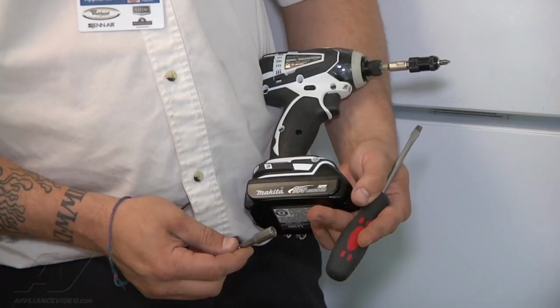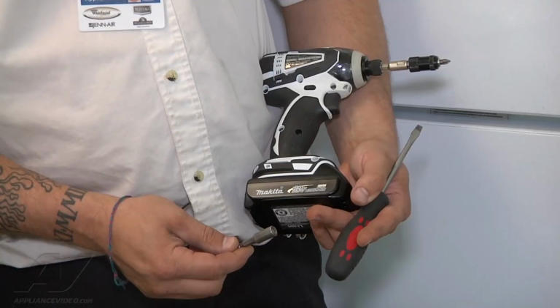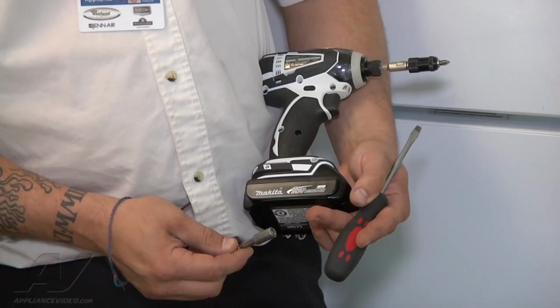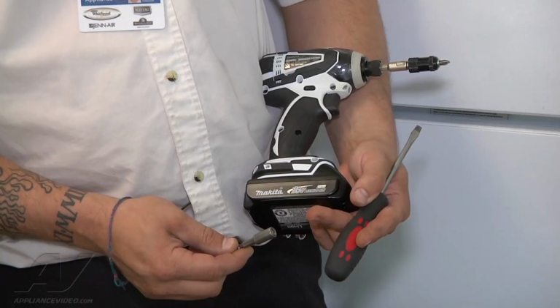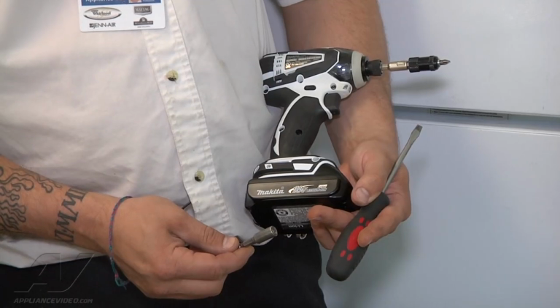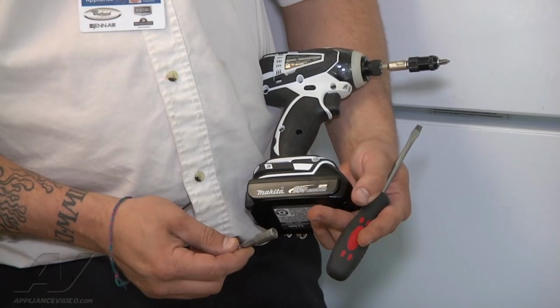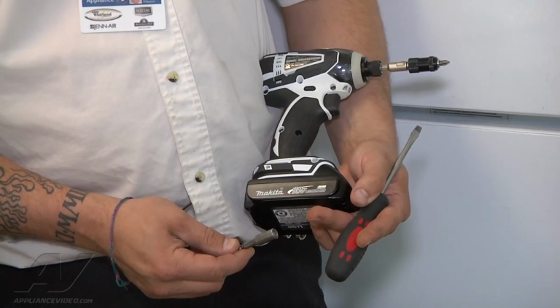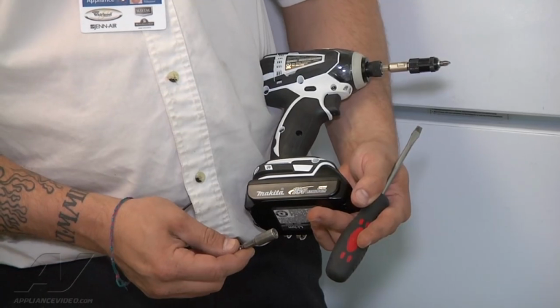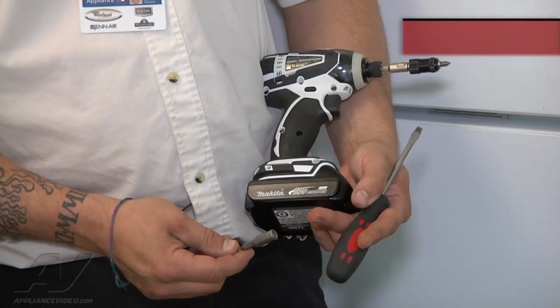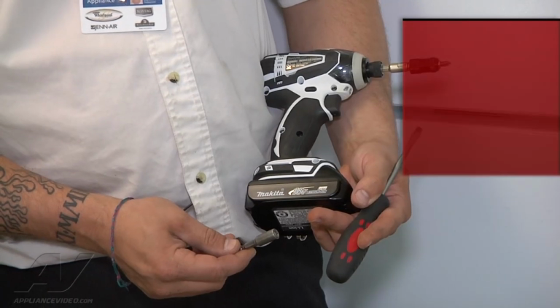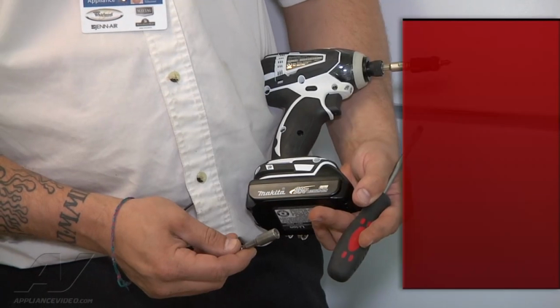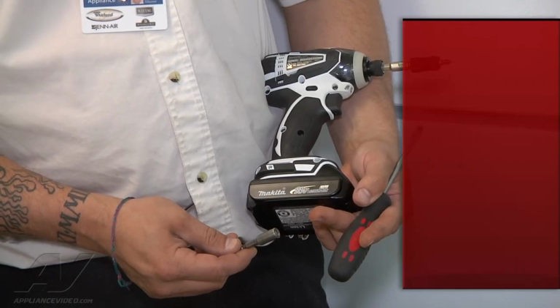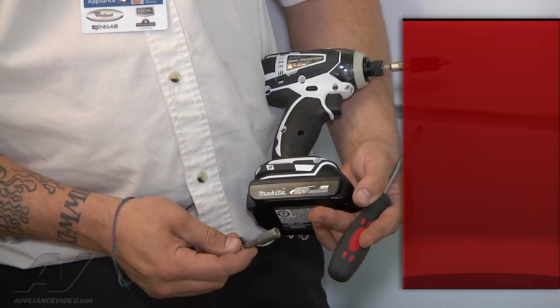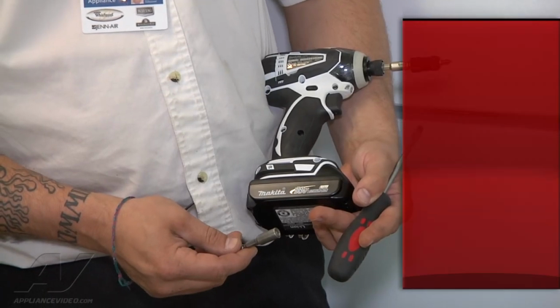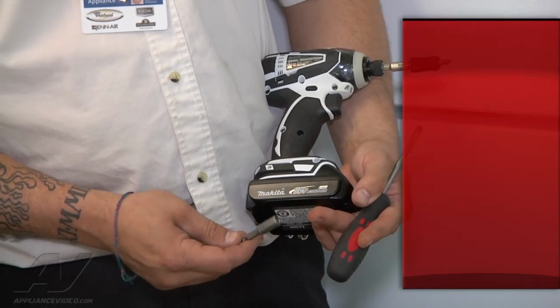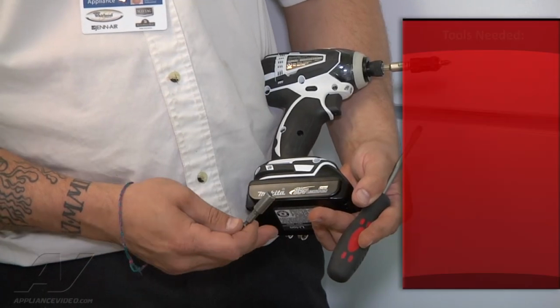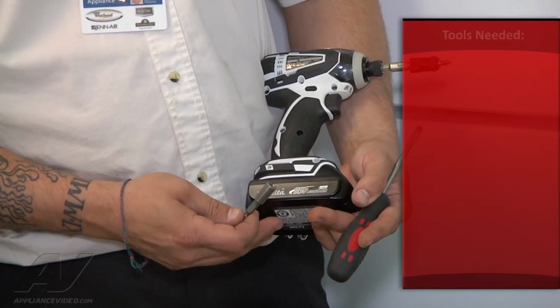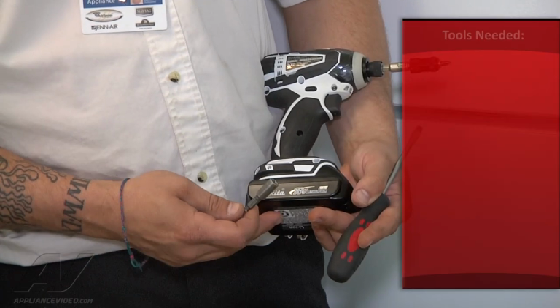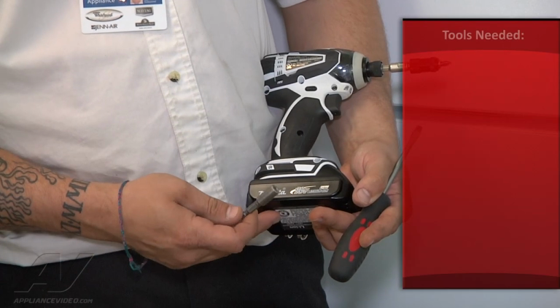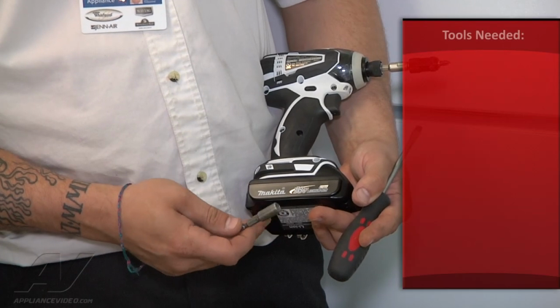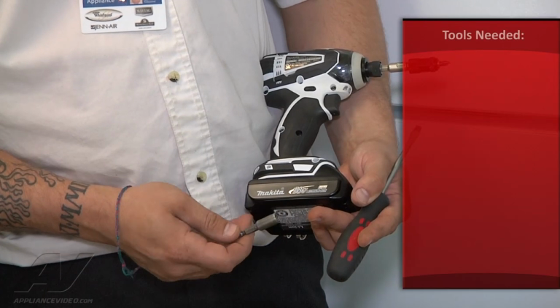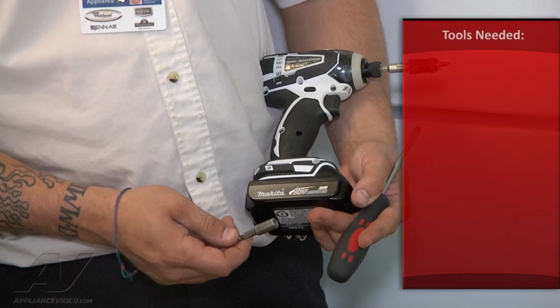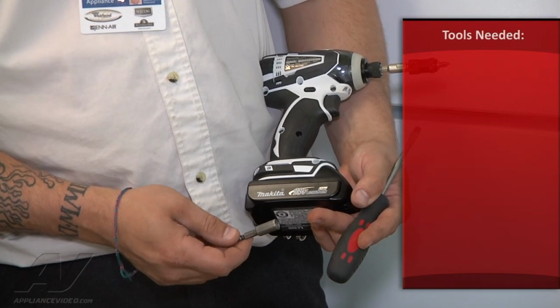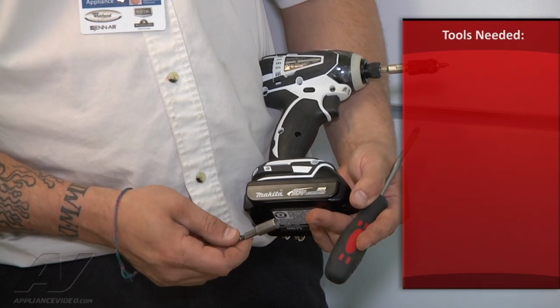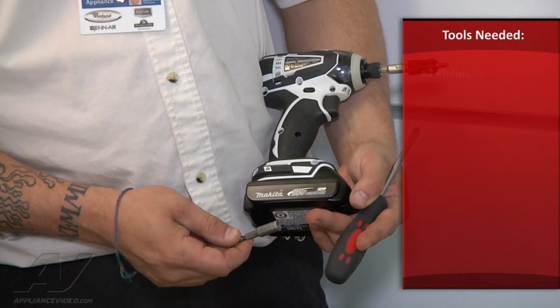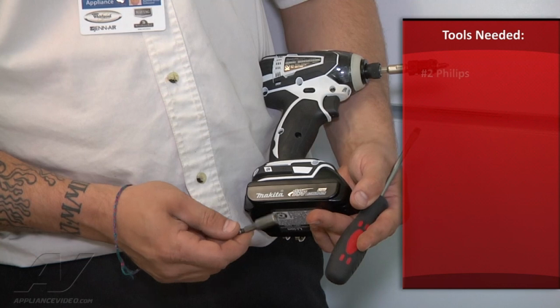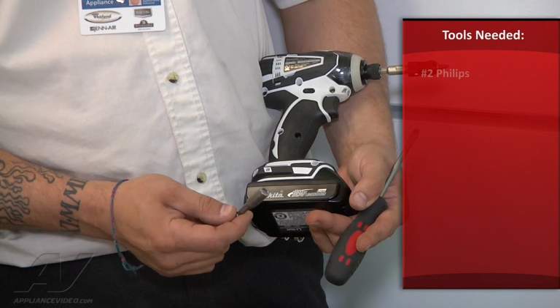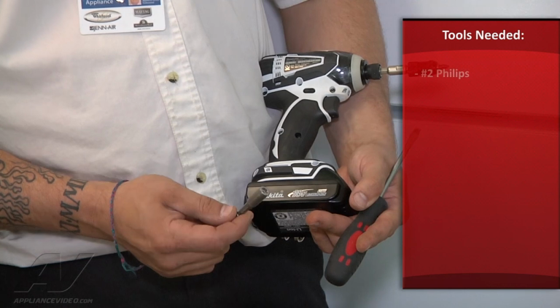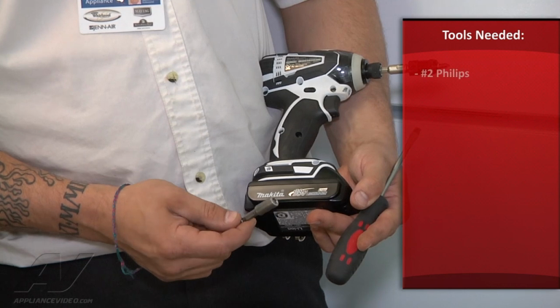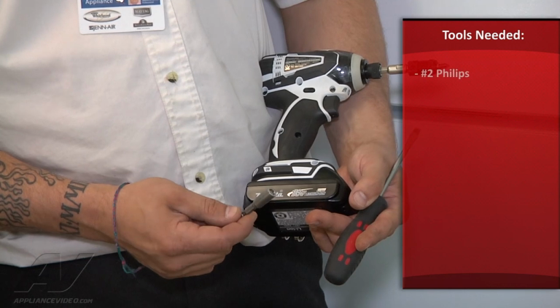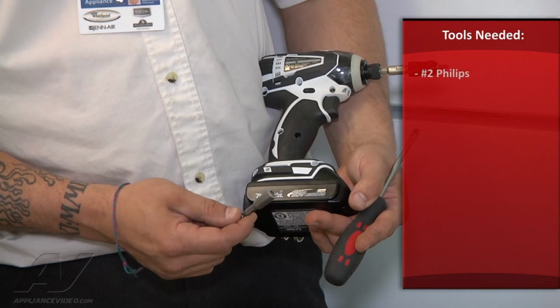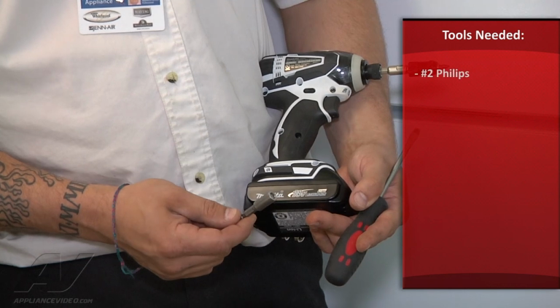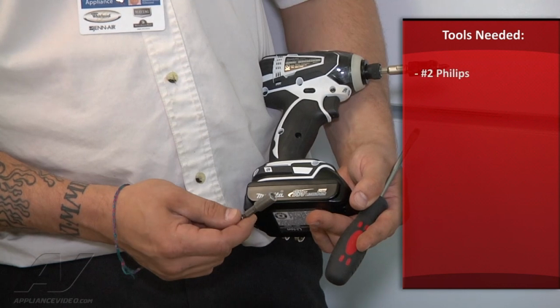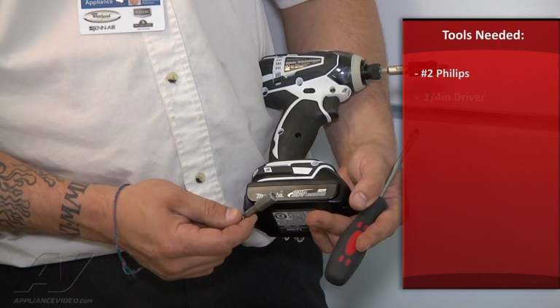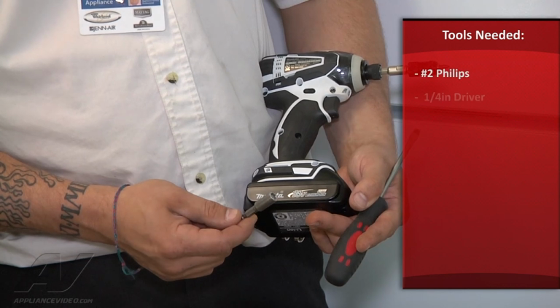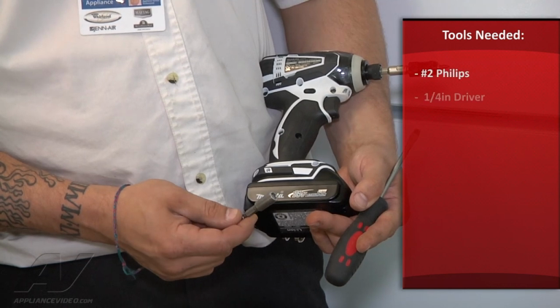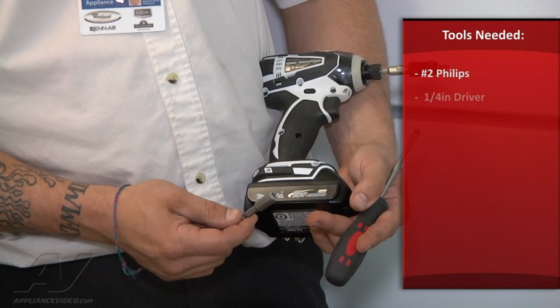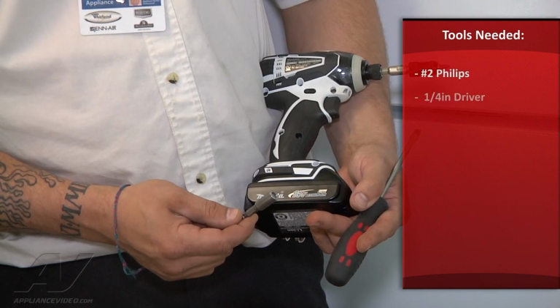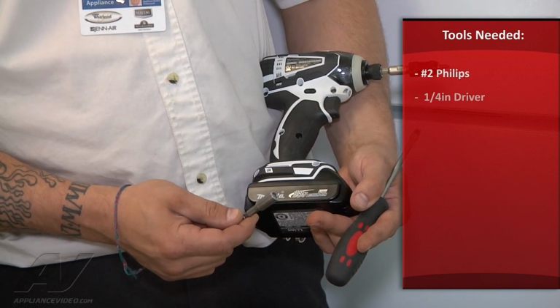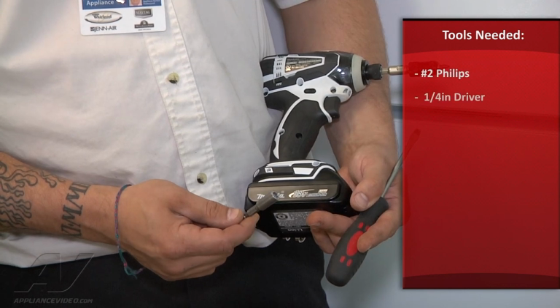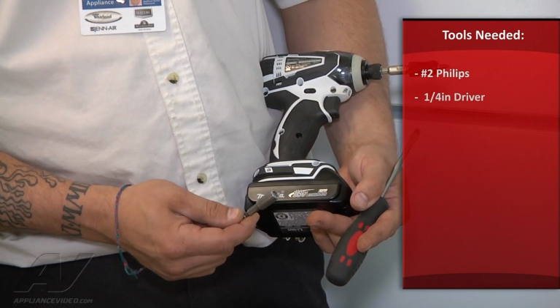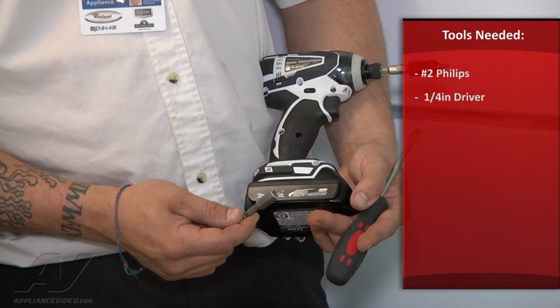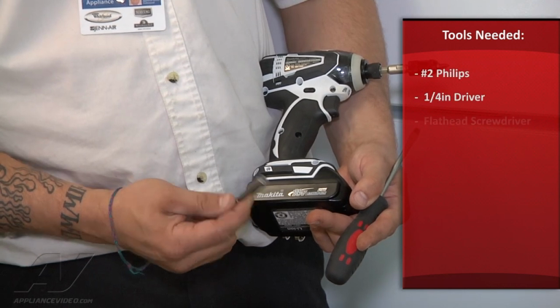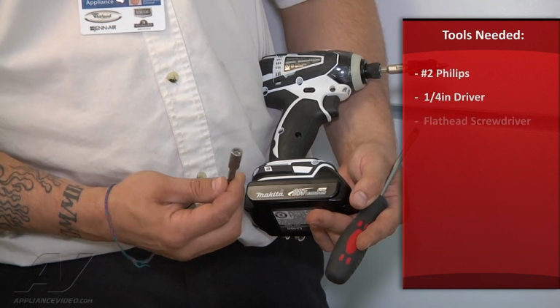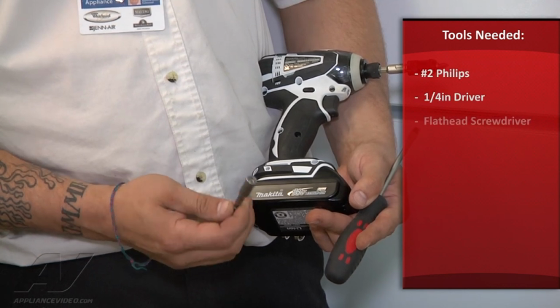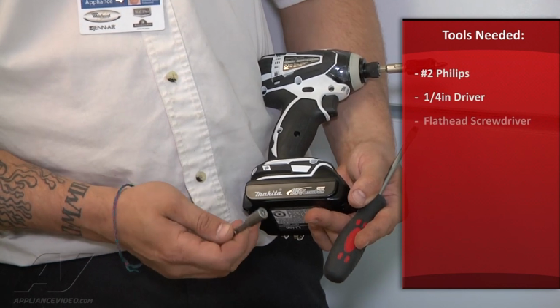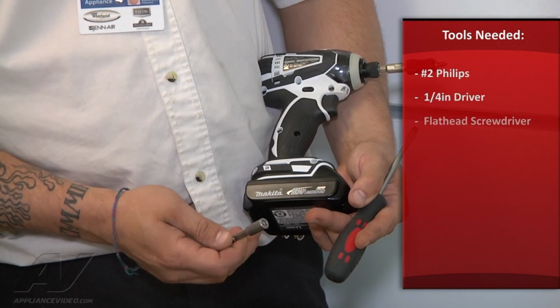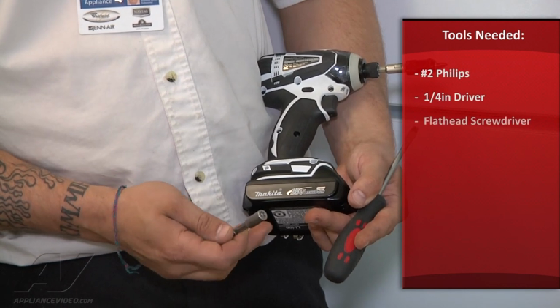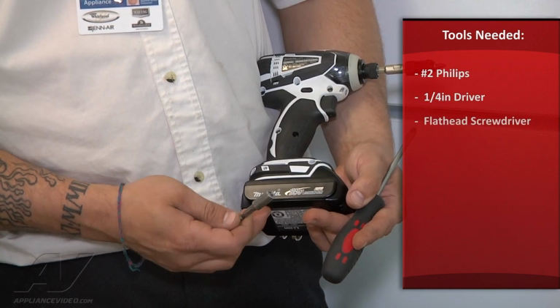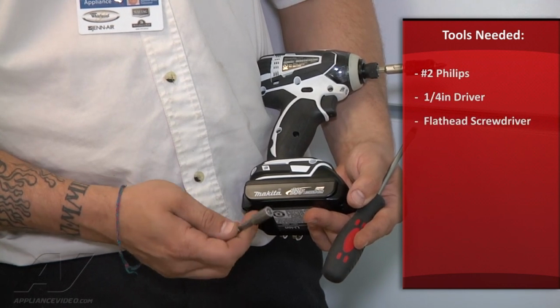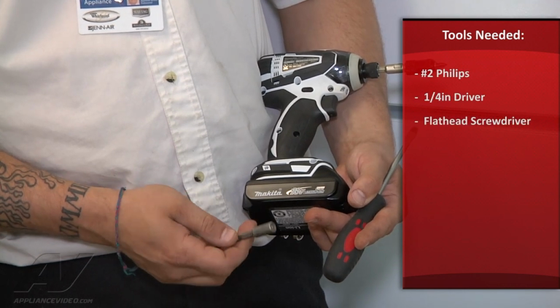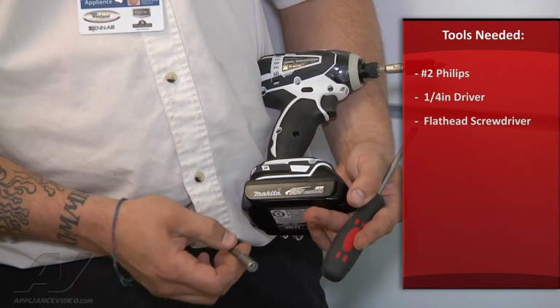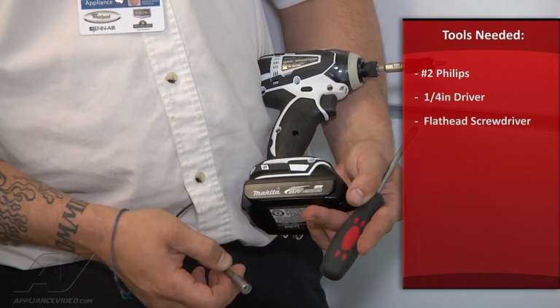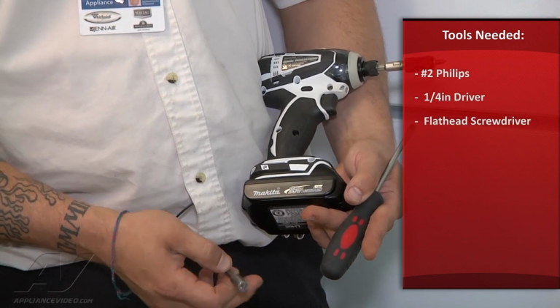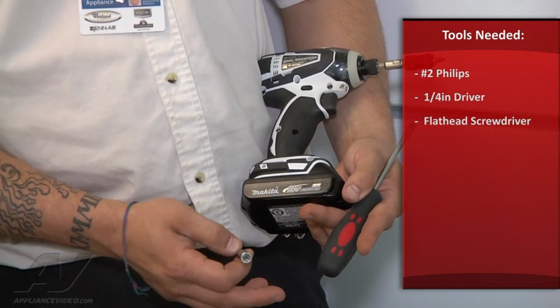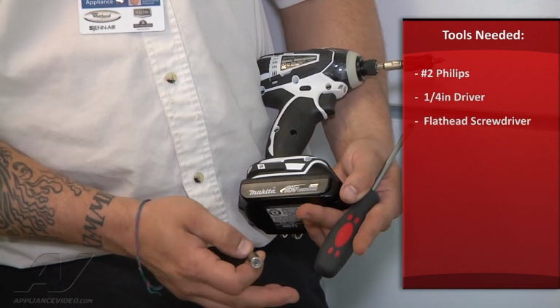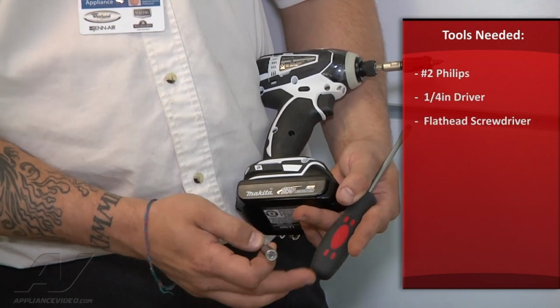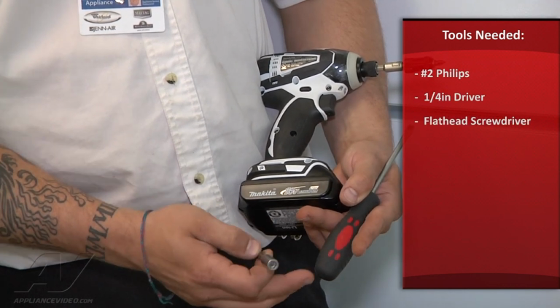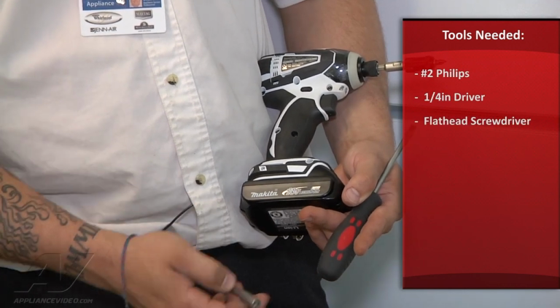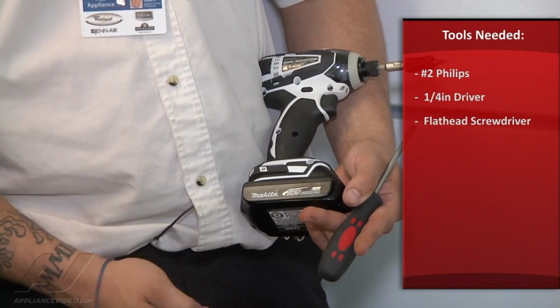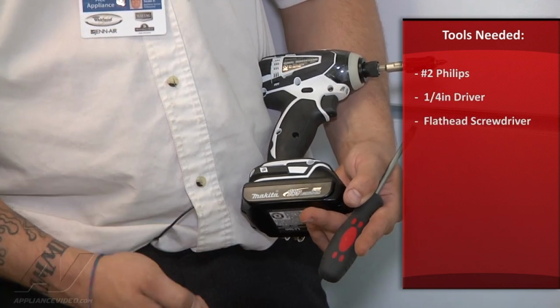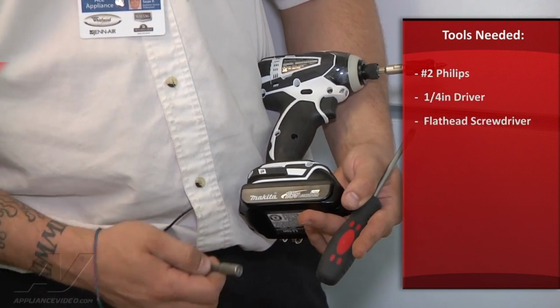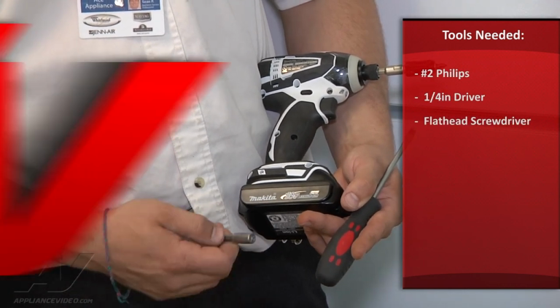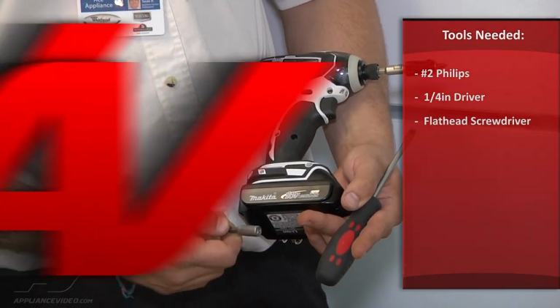I used a number two Phillips with my drill, a quarter-inch driver with my drill, and then a flathead screwdriver.